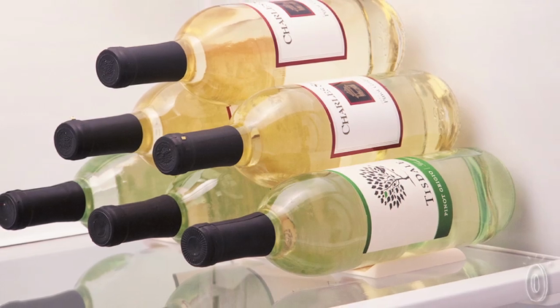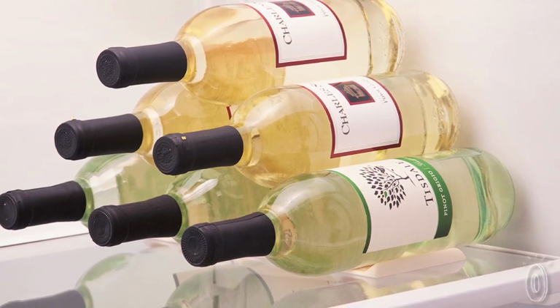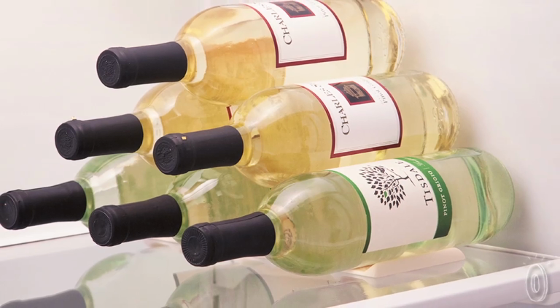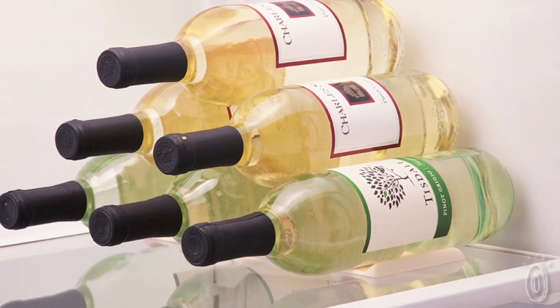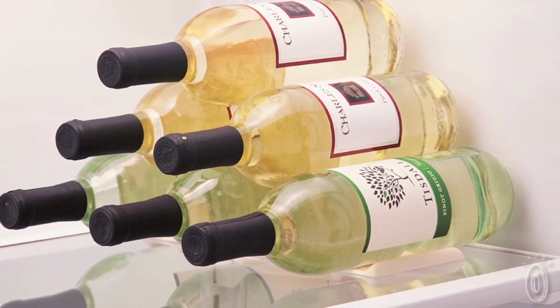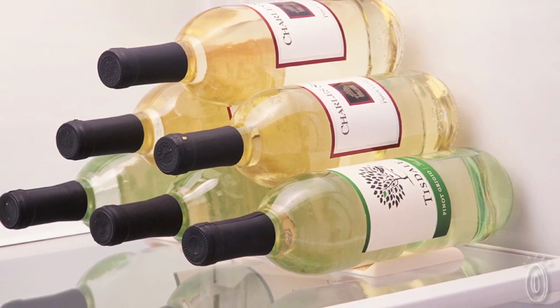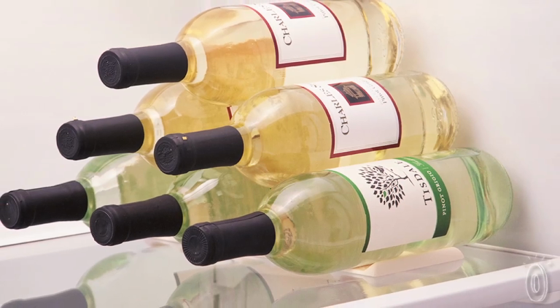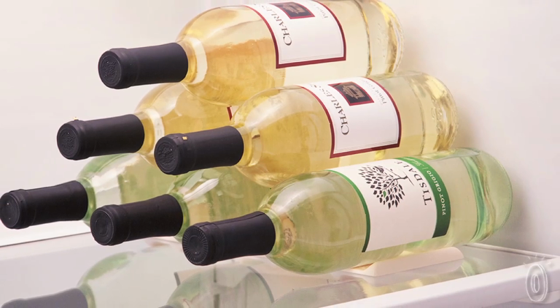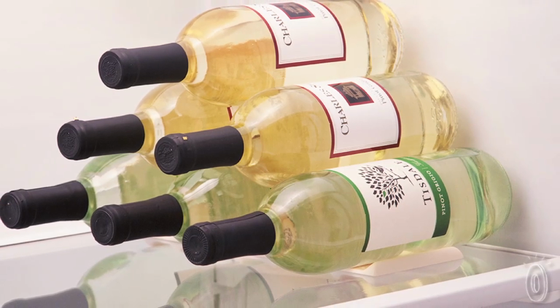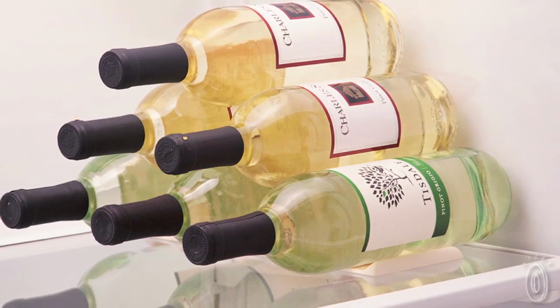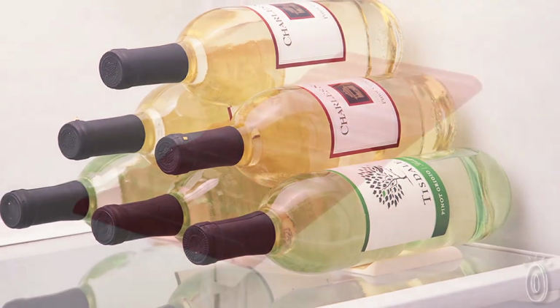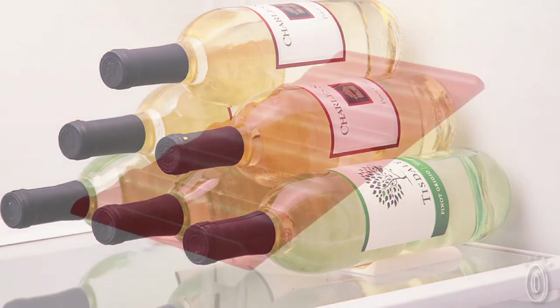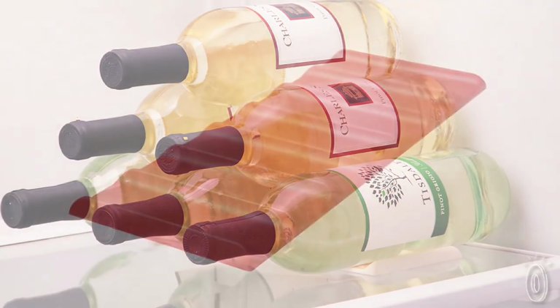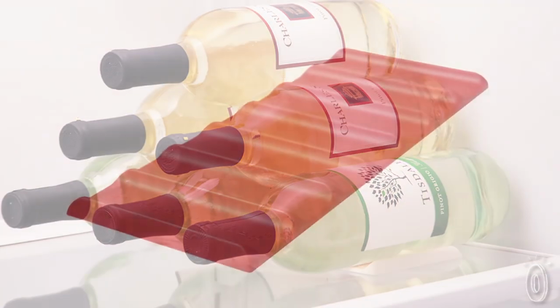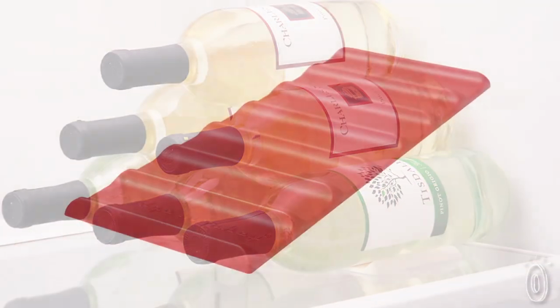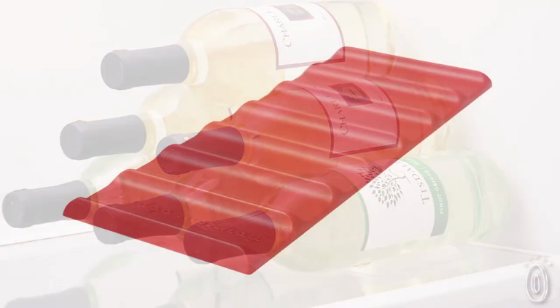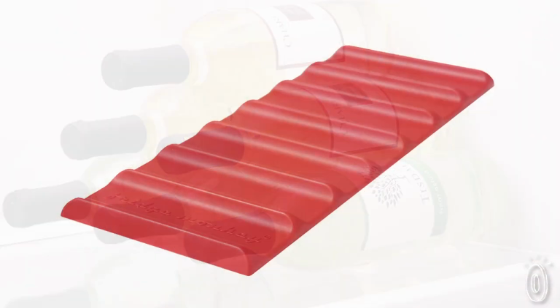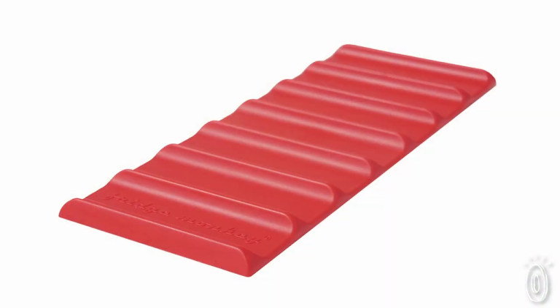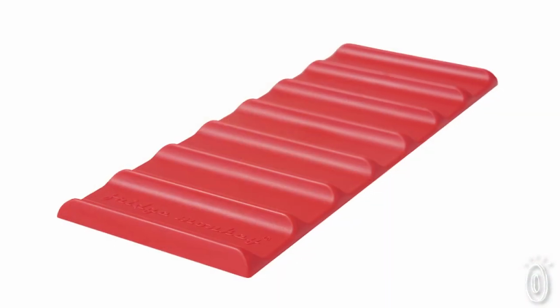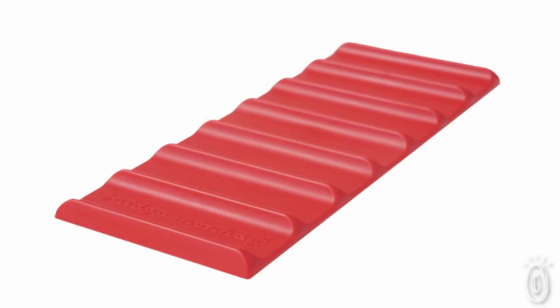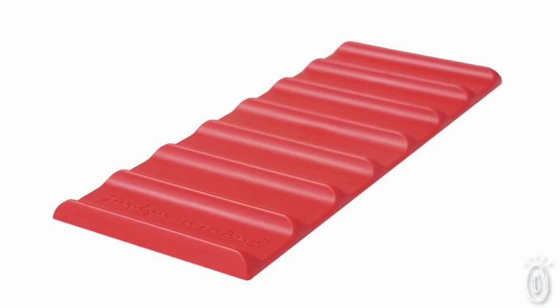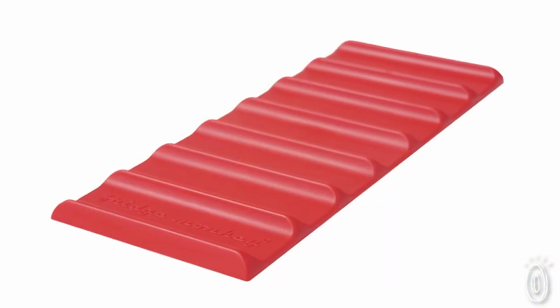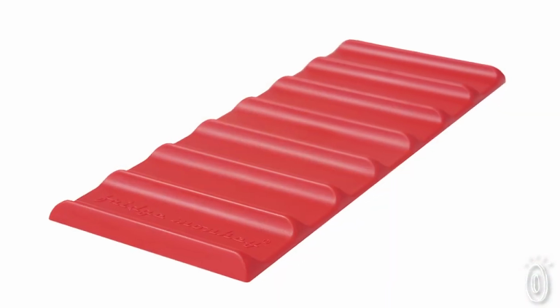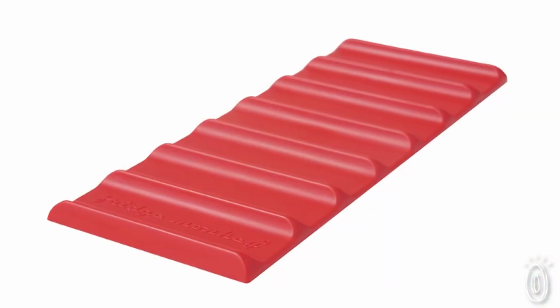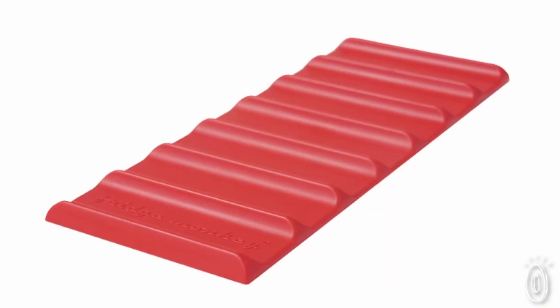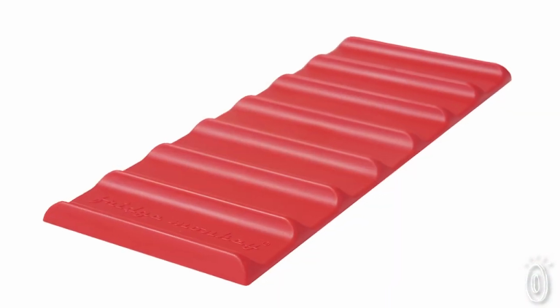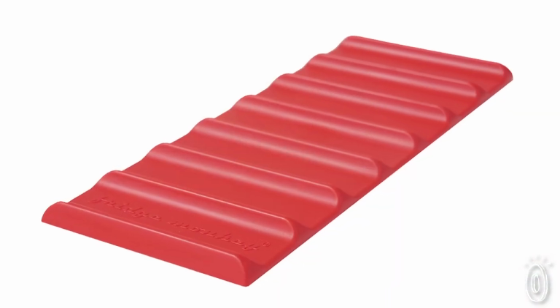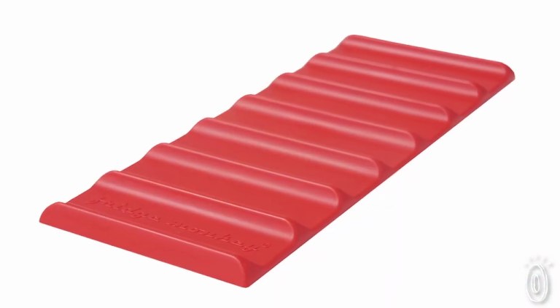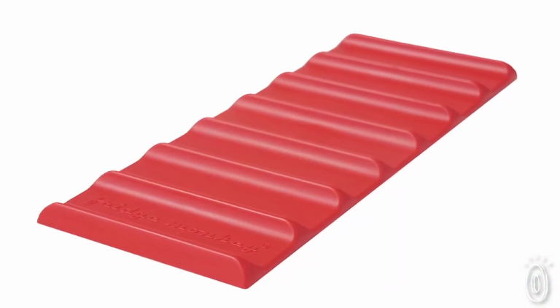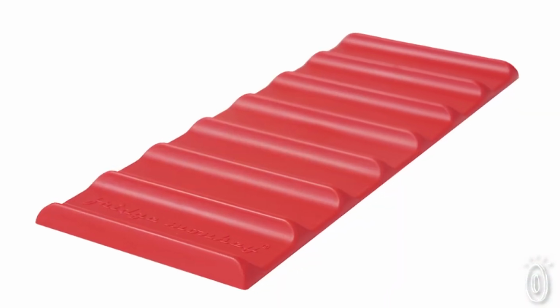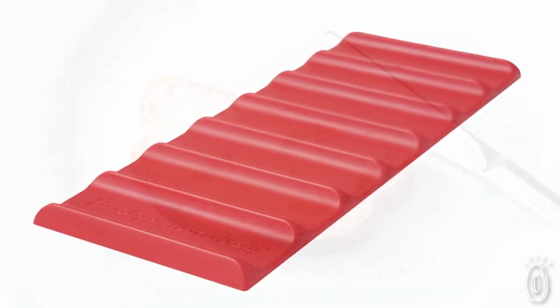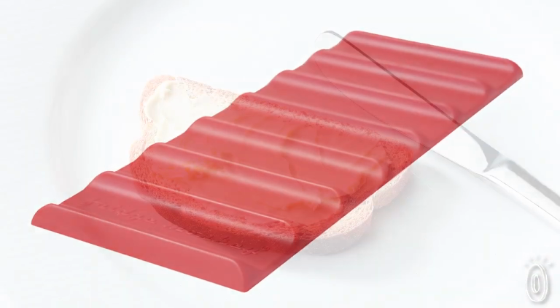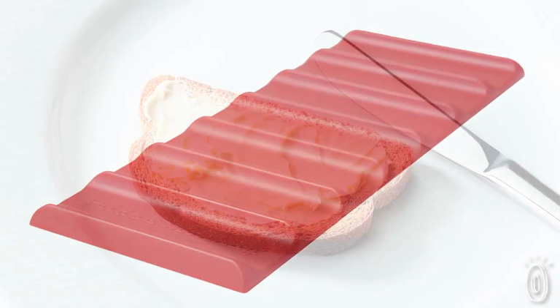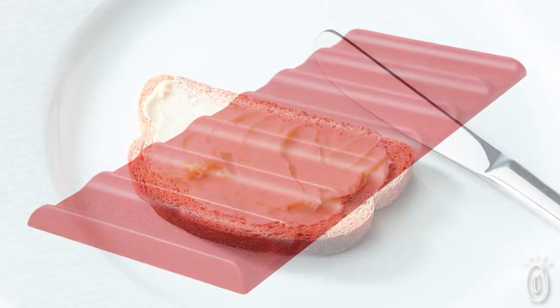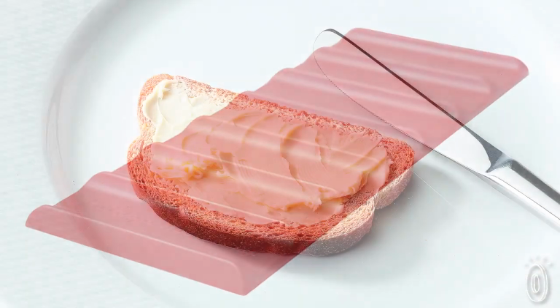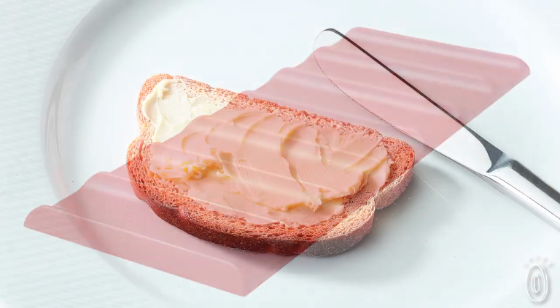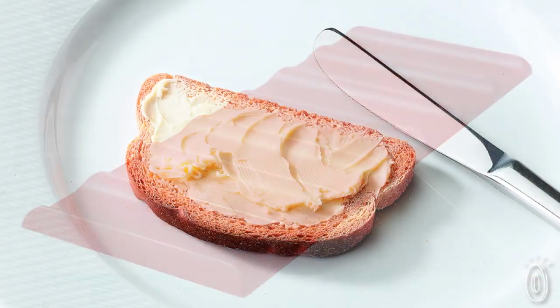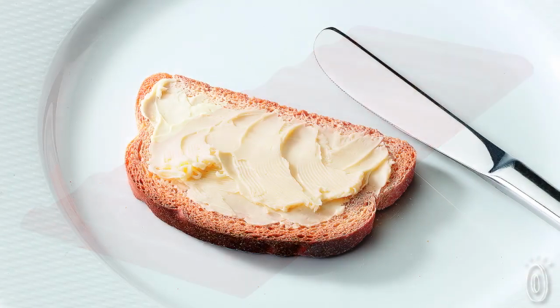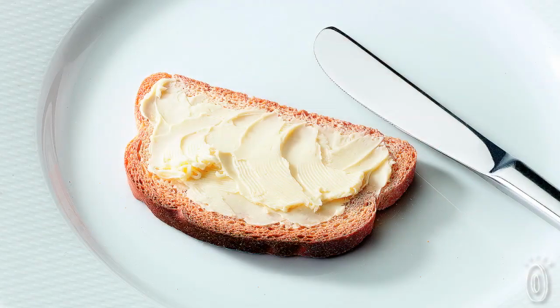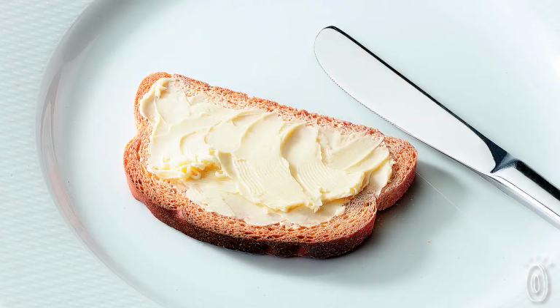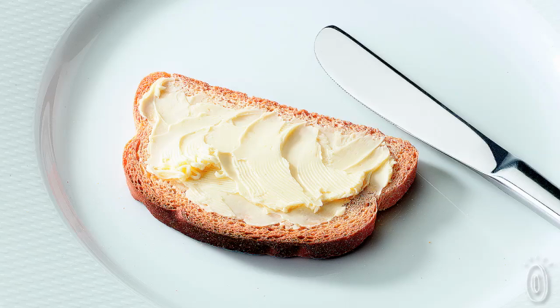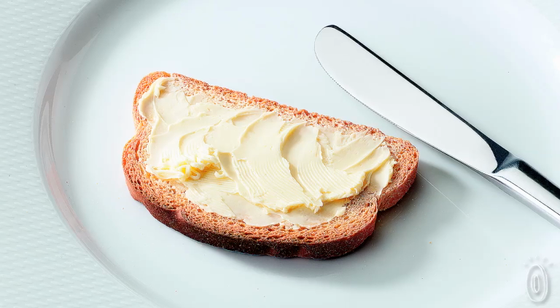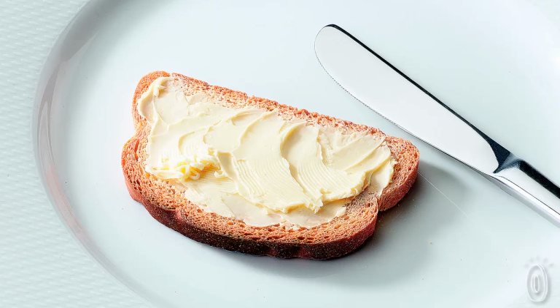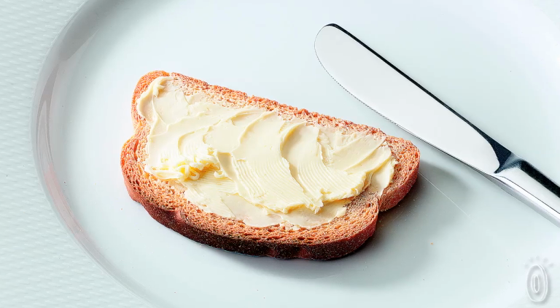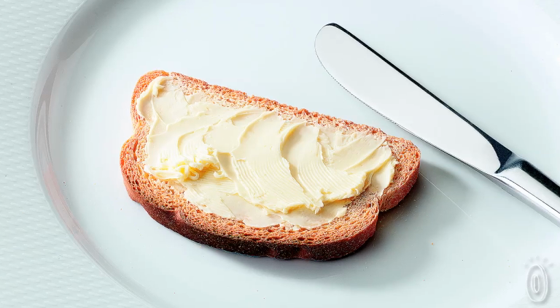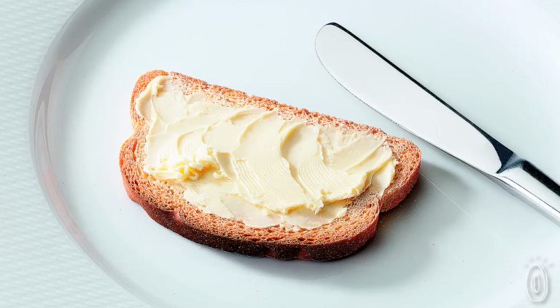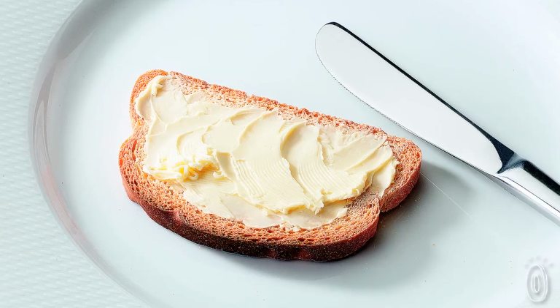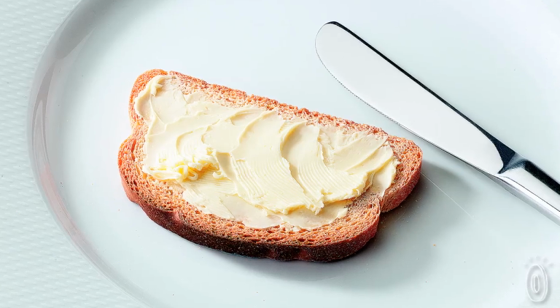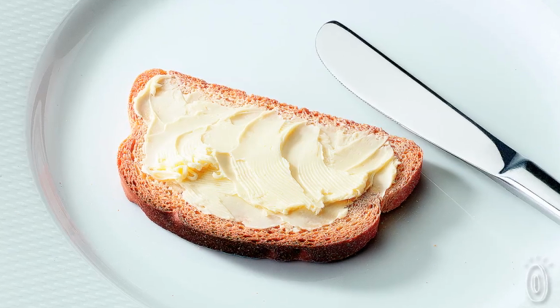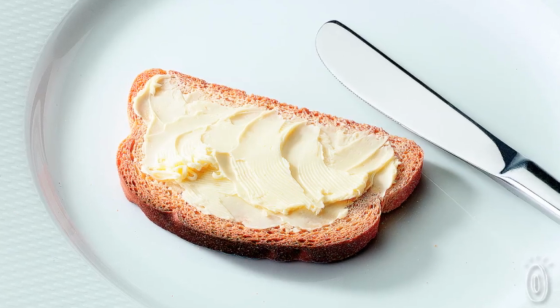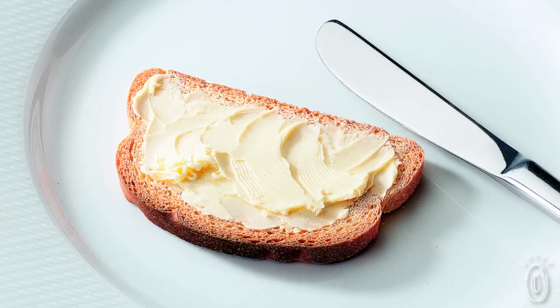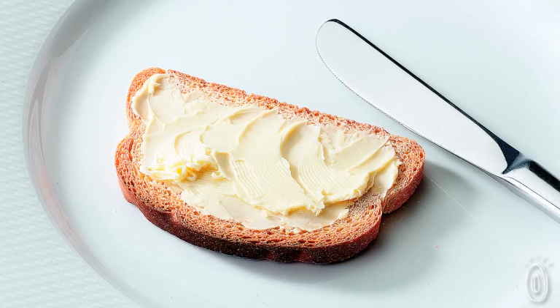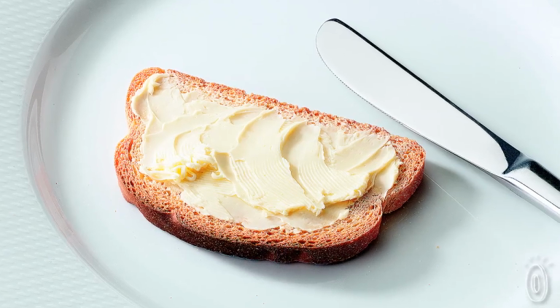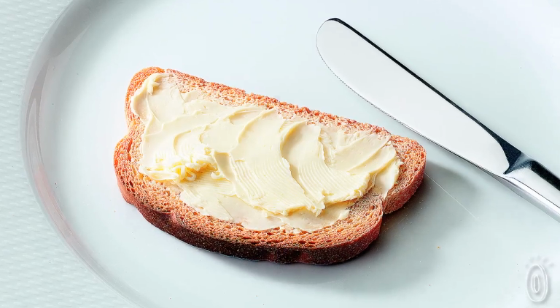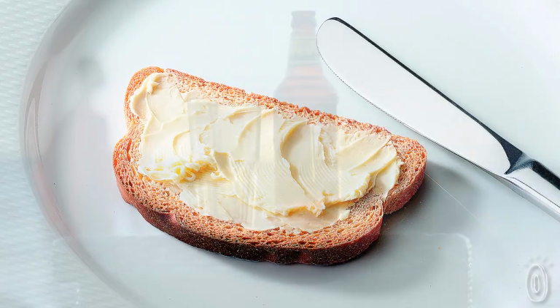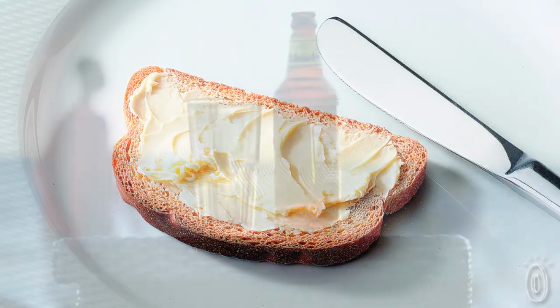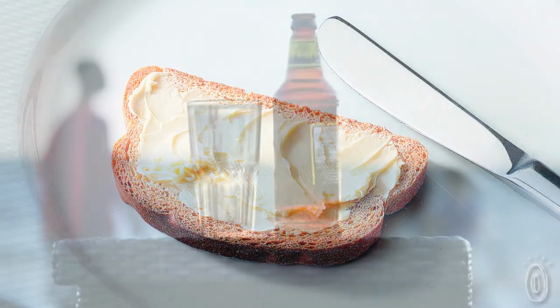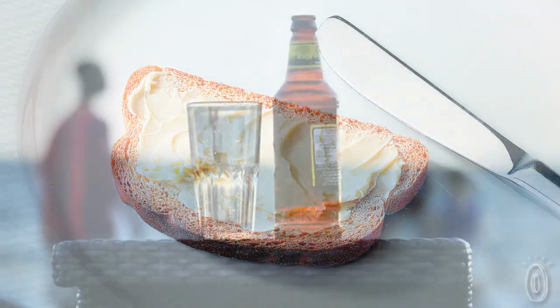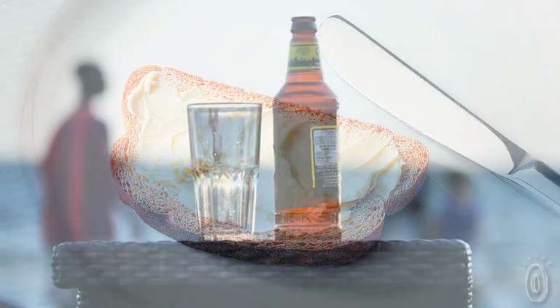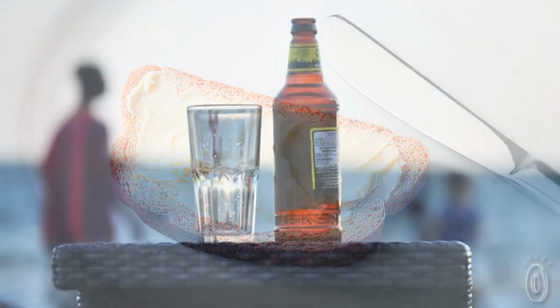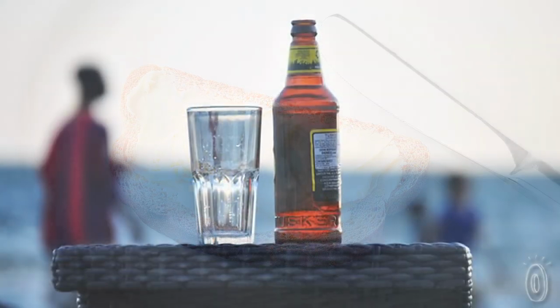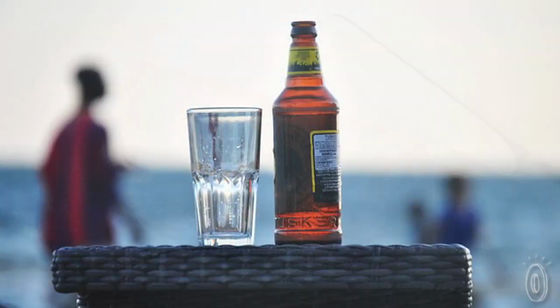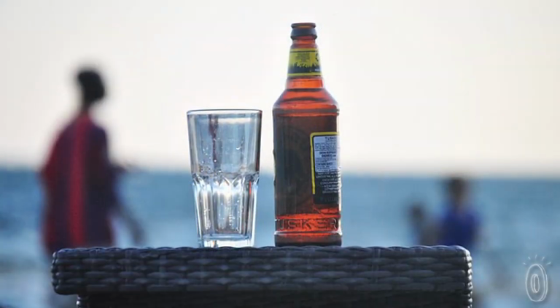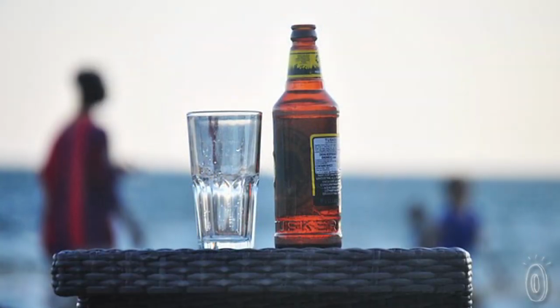These Cooks Innovations products will save you effort, space, and frustration, so you can focus on enjoying everything from your butter to your beverages.